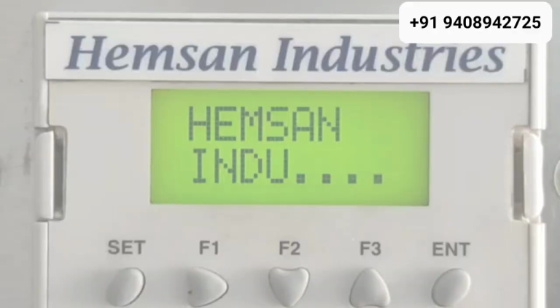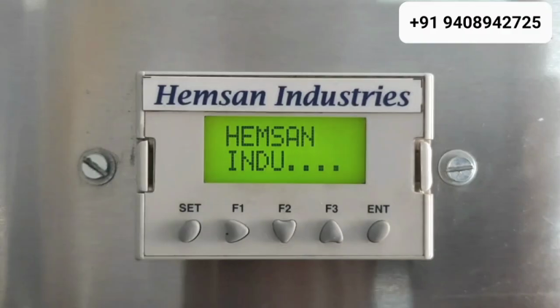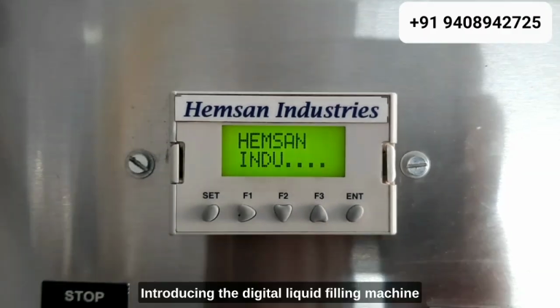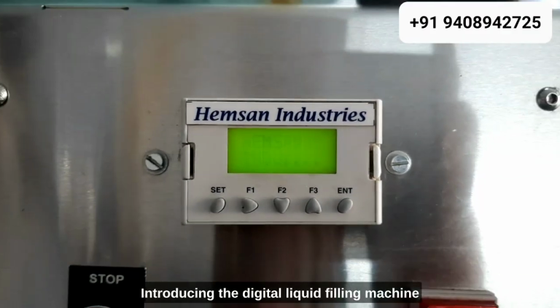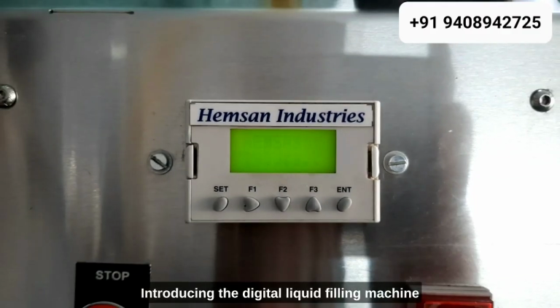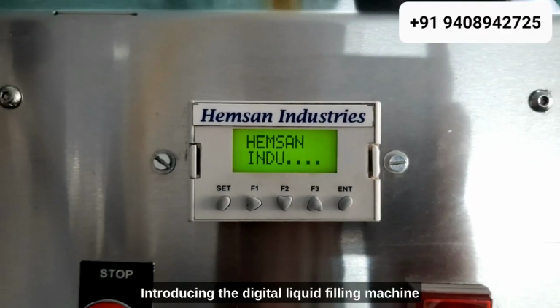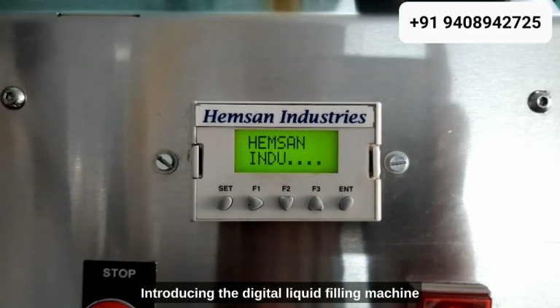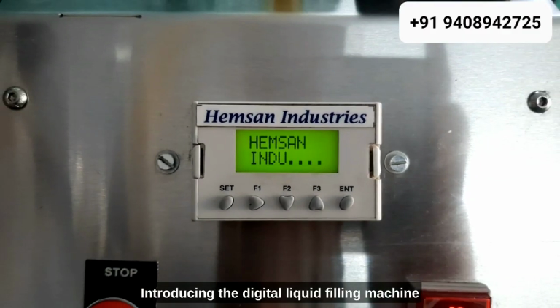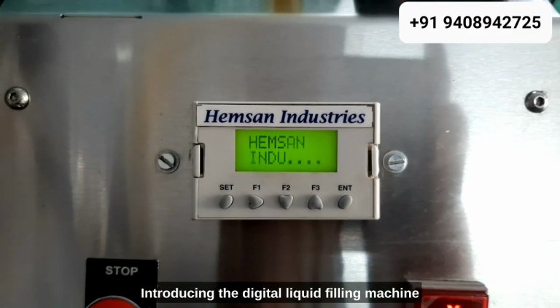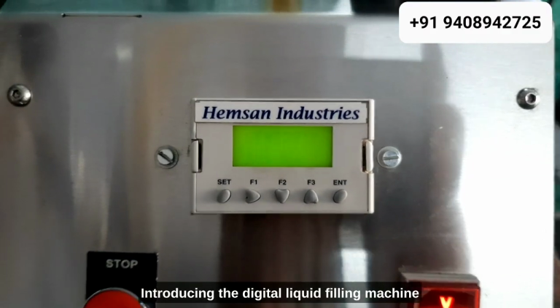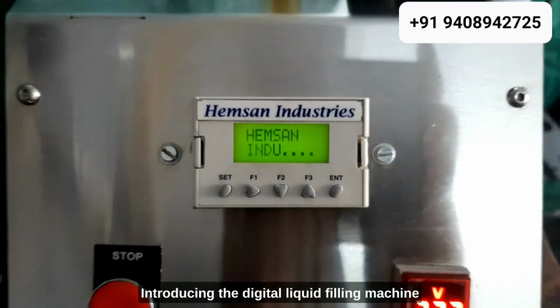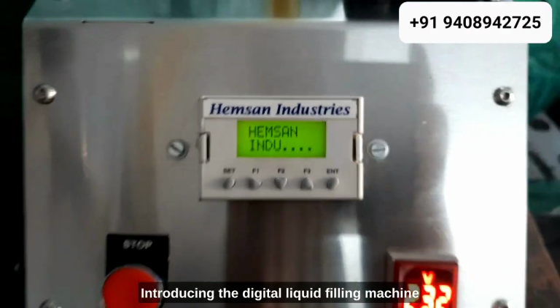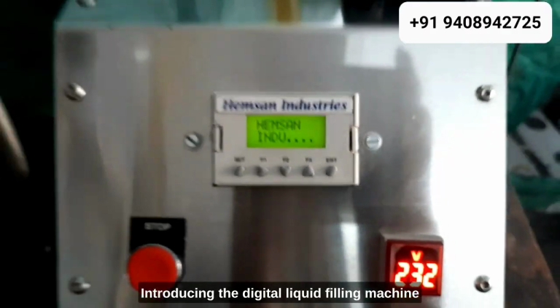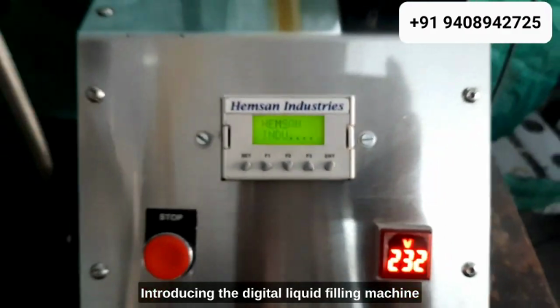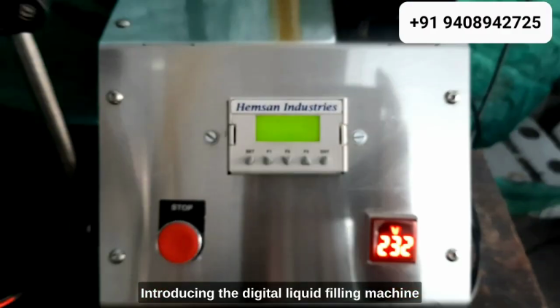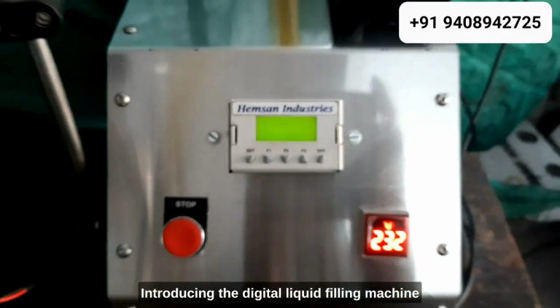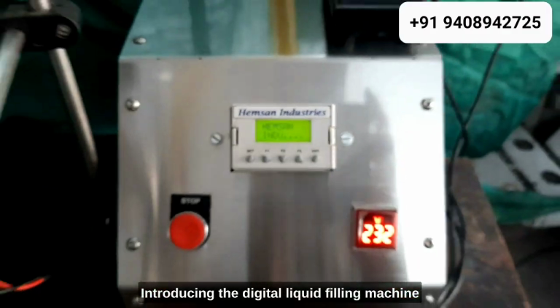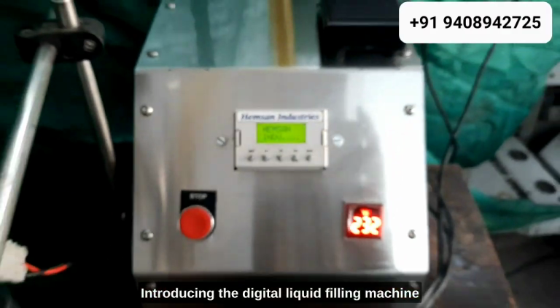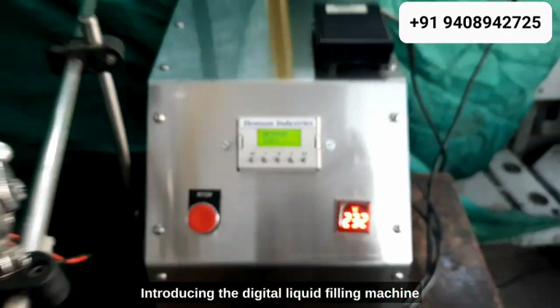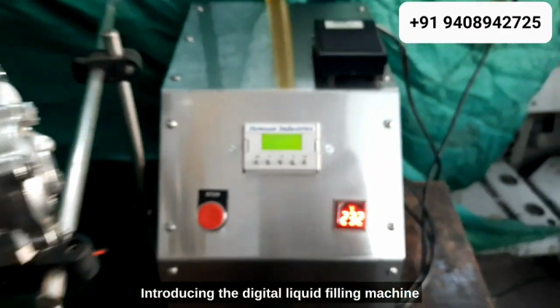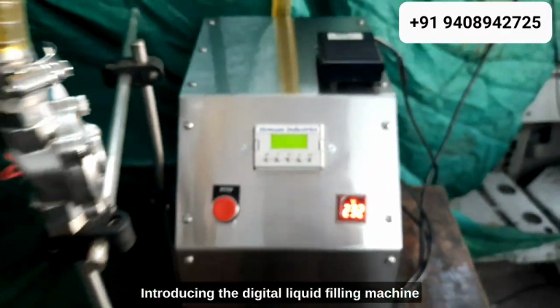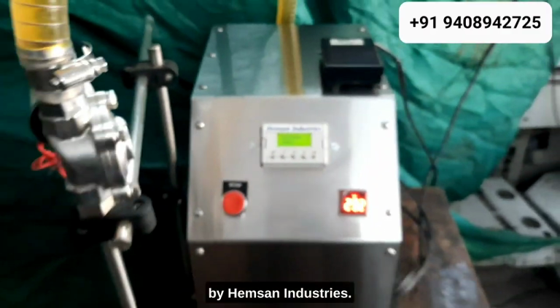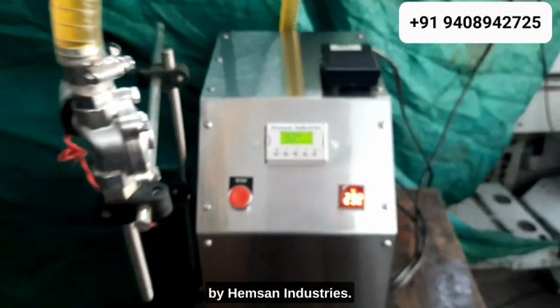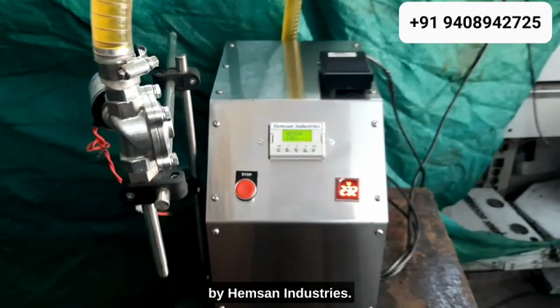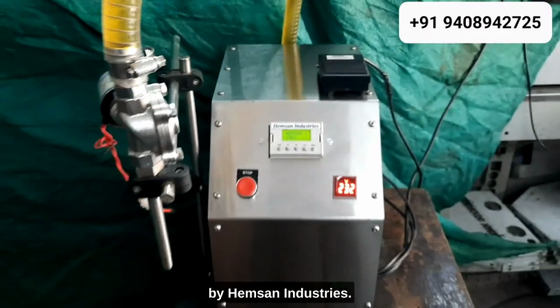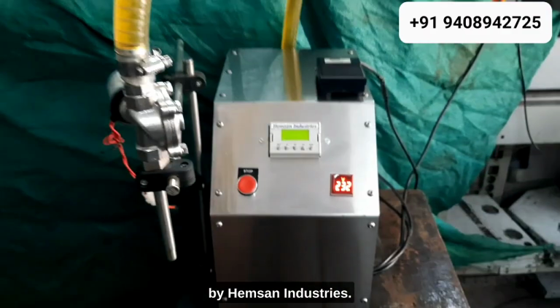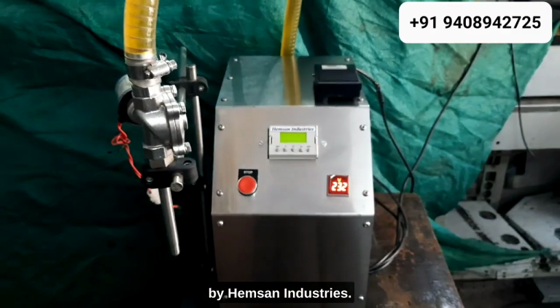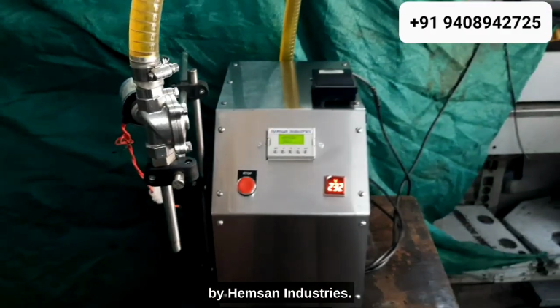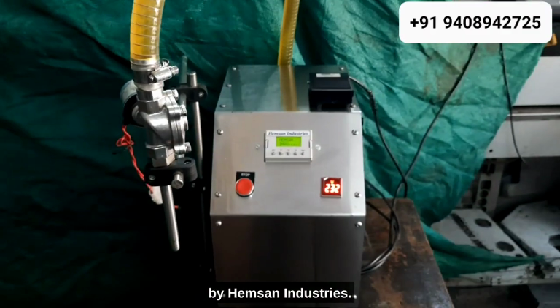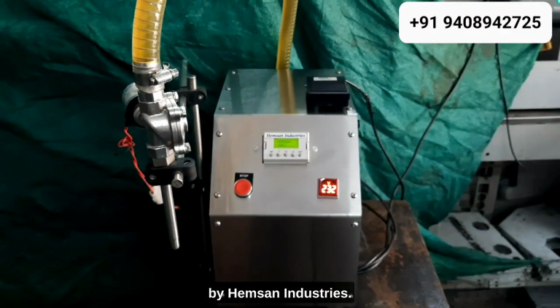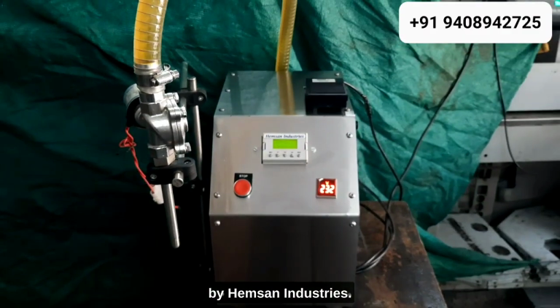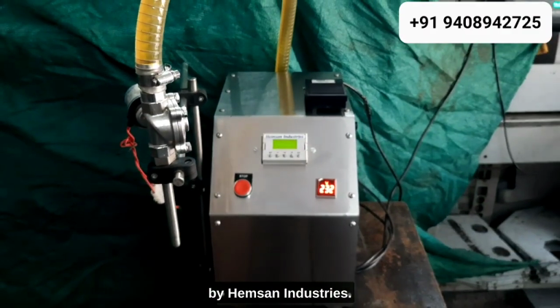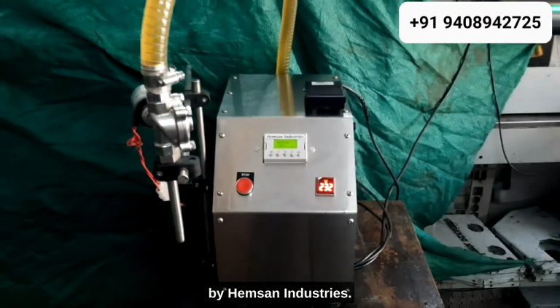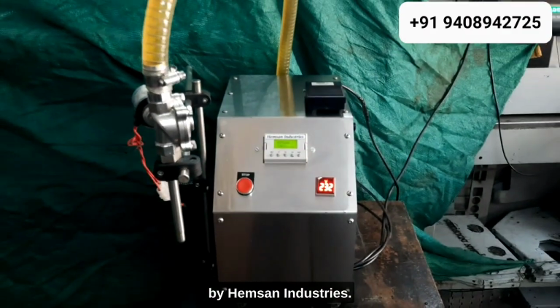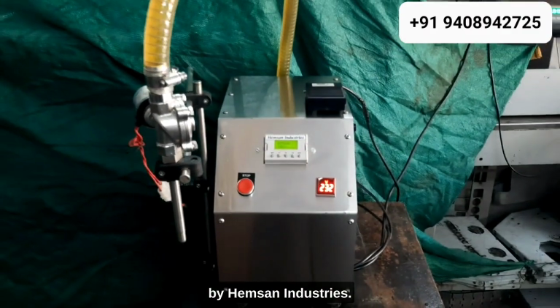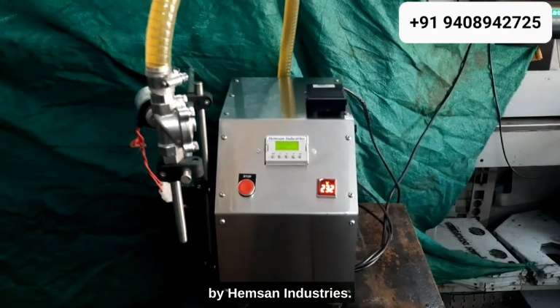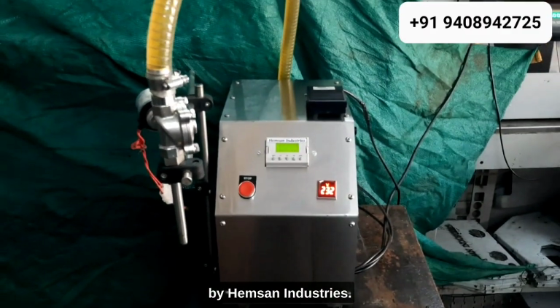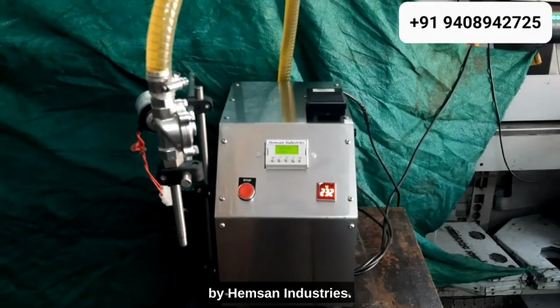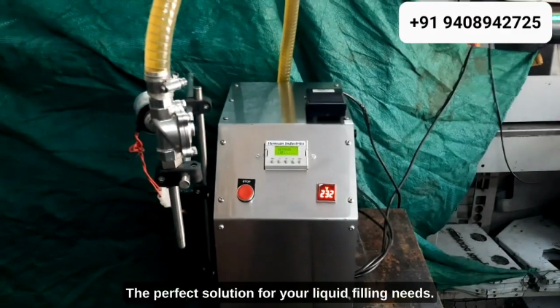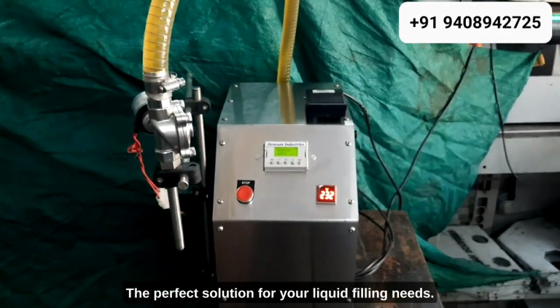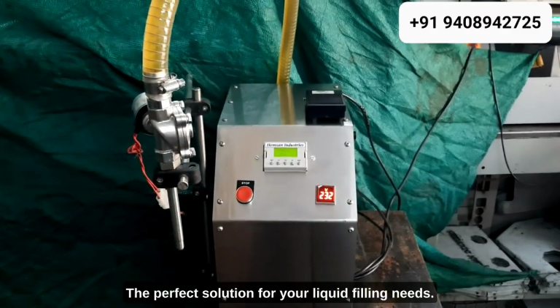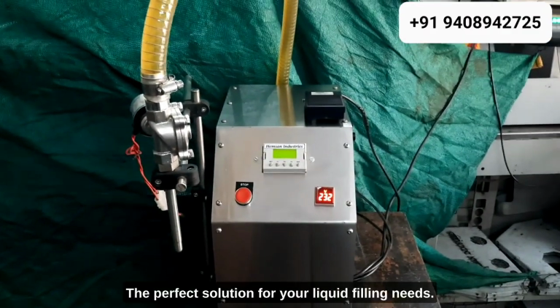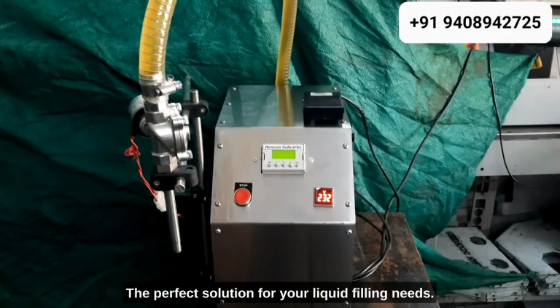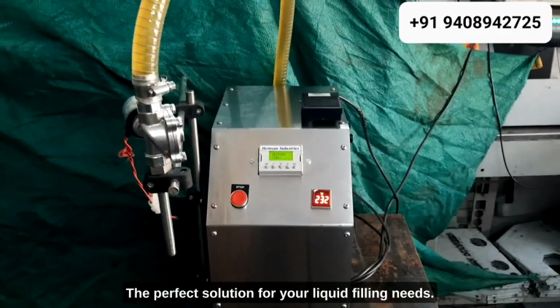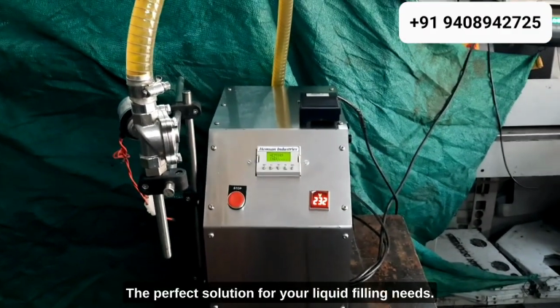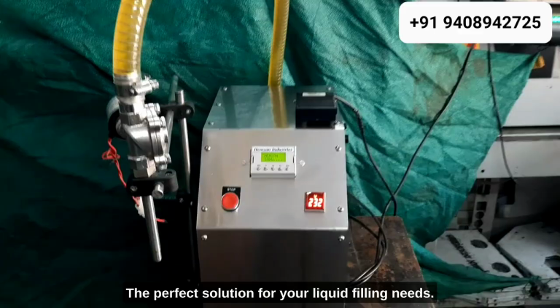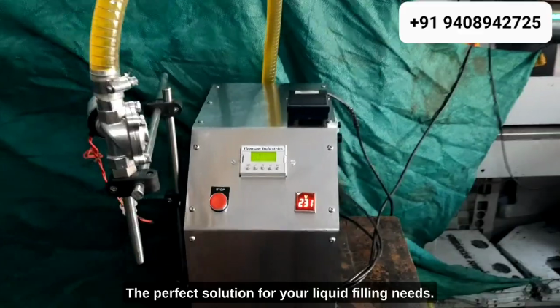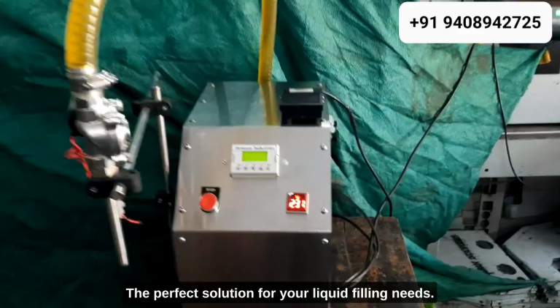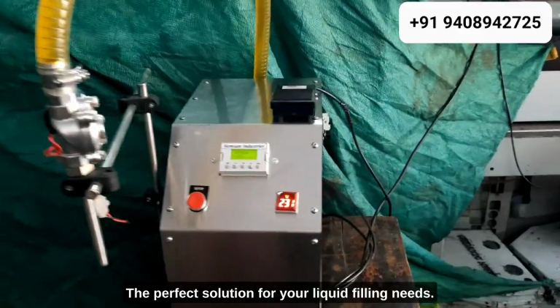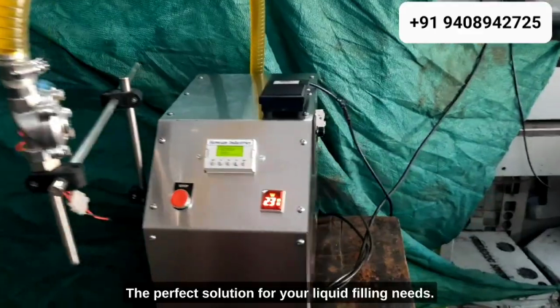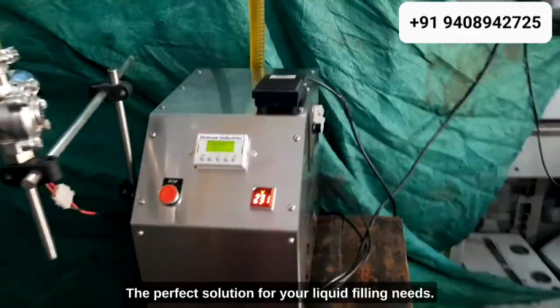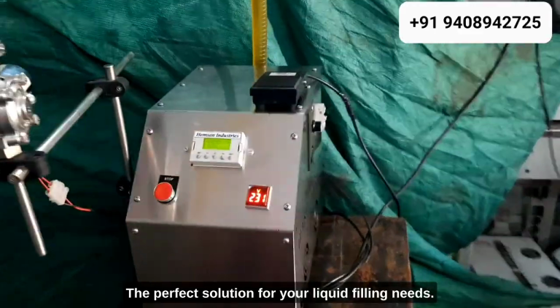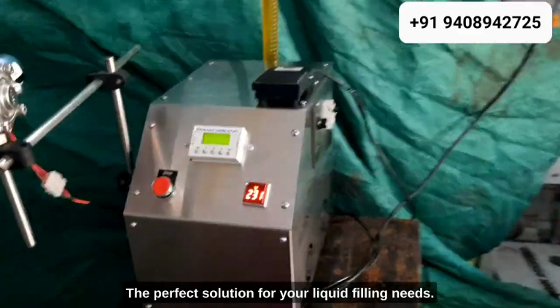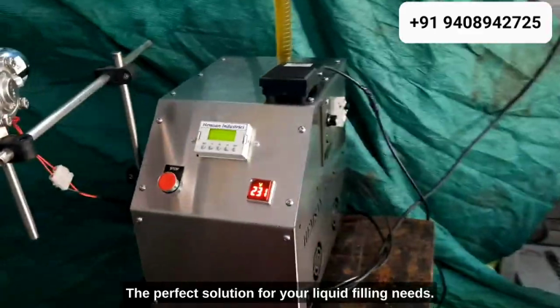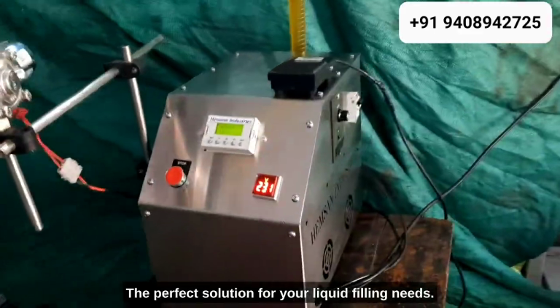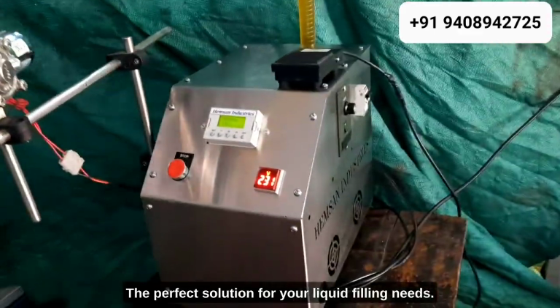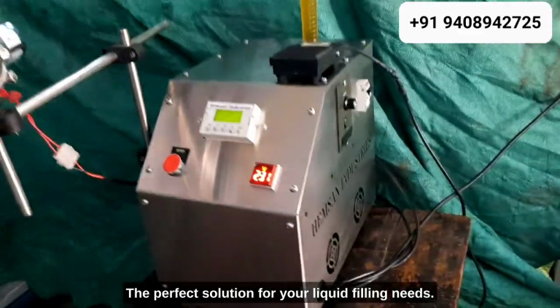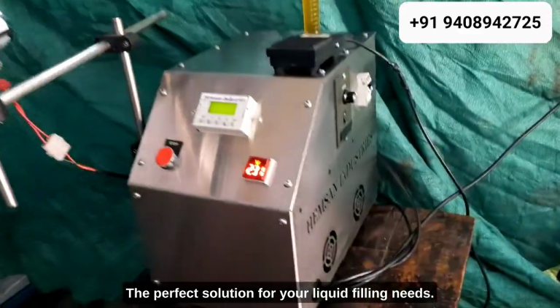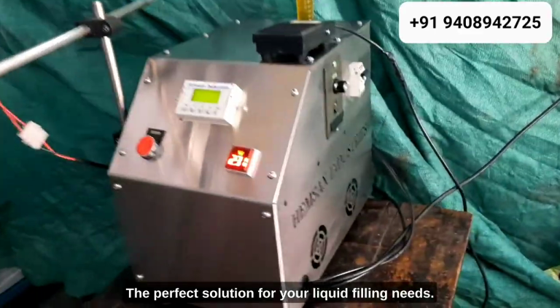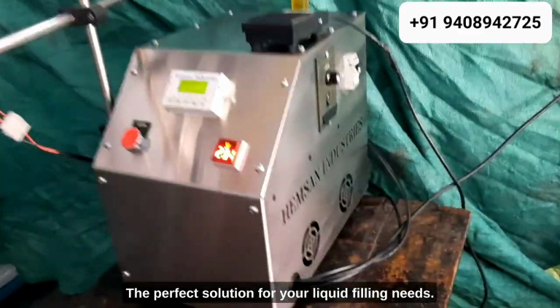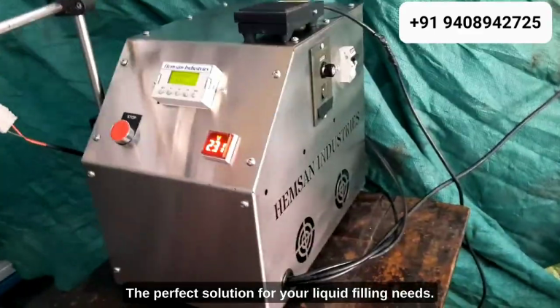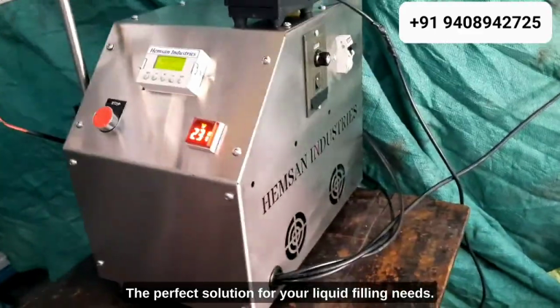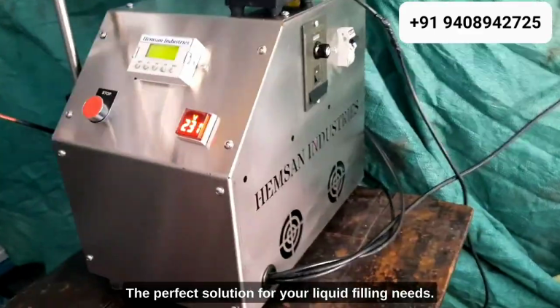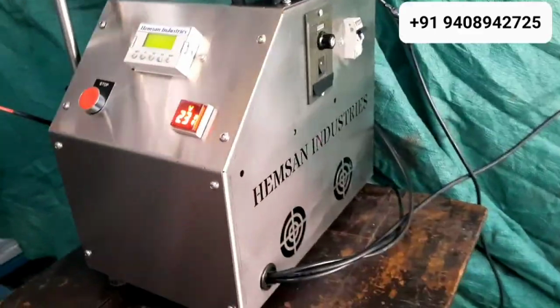Introducing the Digital Liquid Filling Machine by Hempson Industries, the perfect solution for your liquid filling needs.